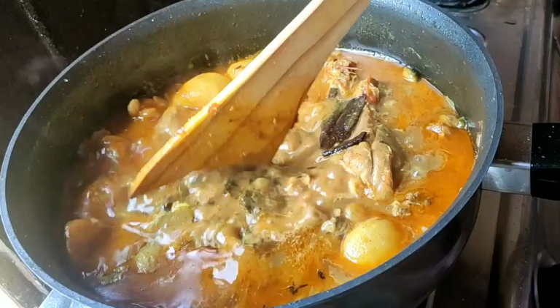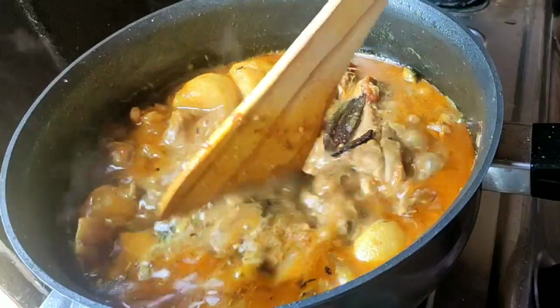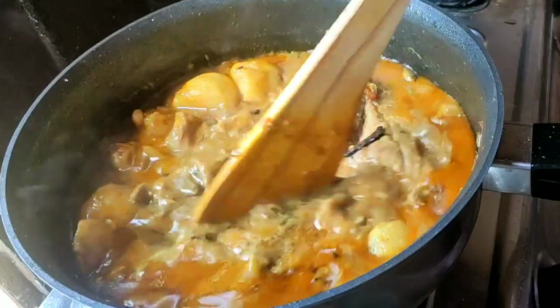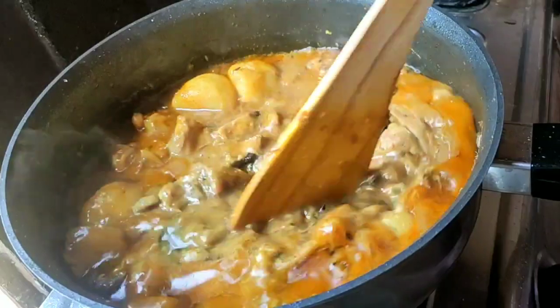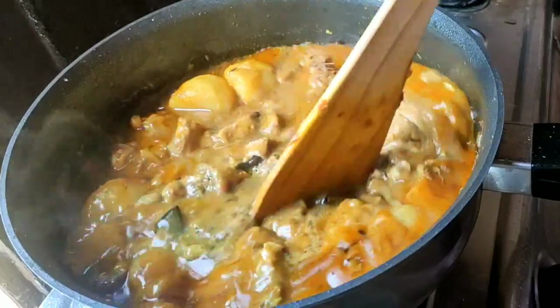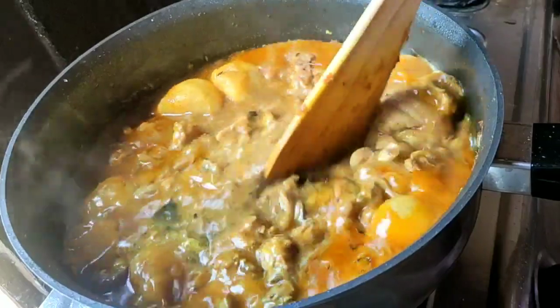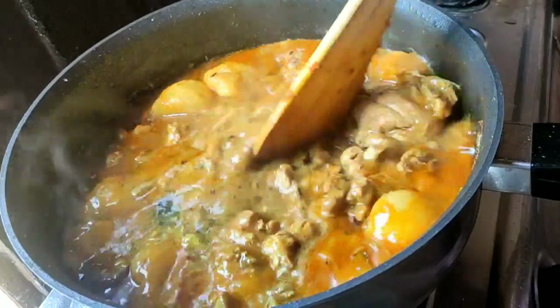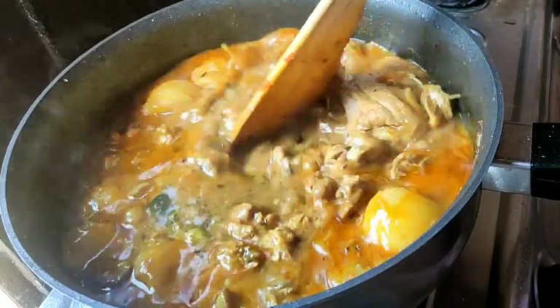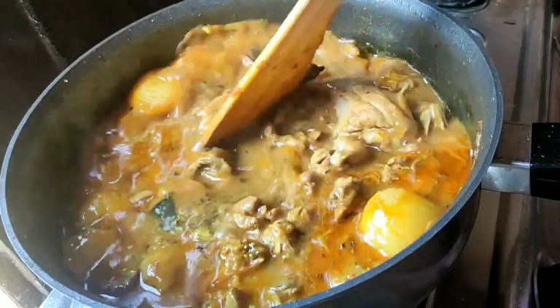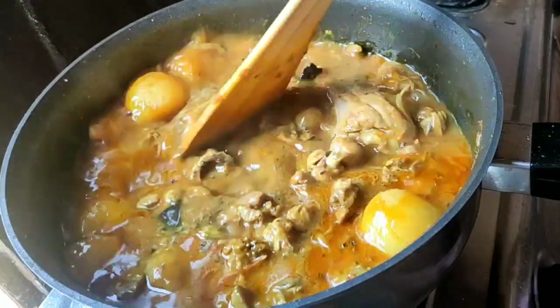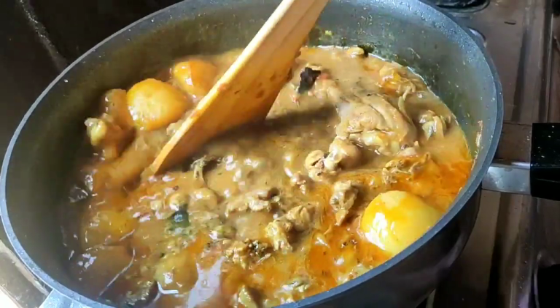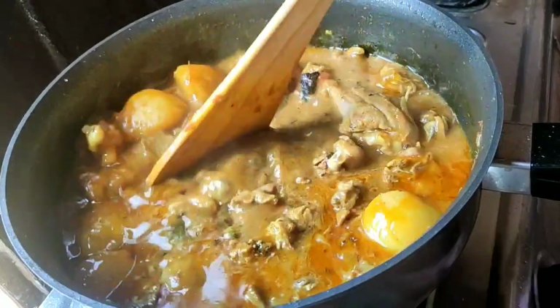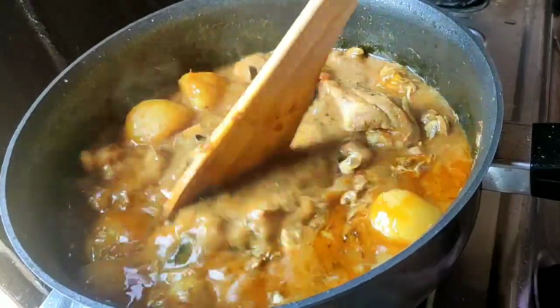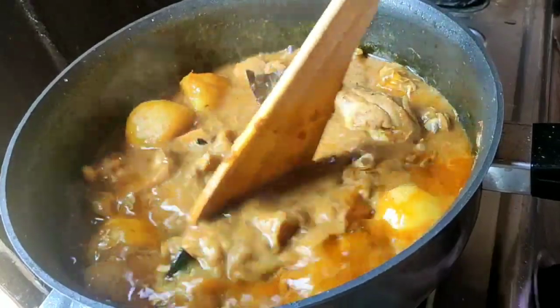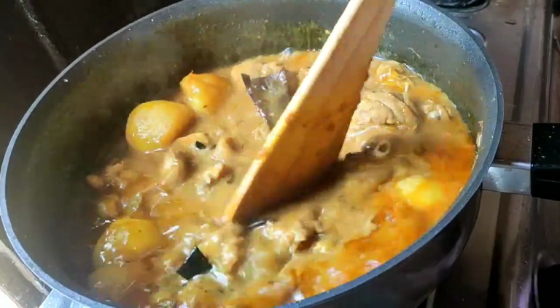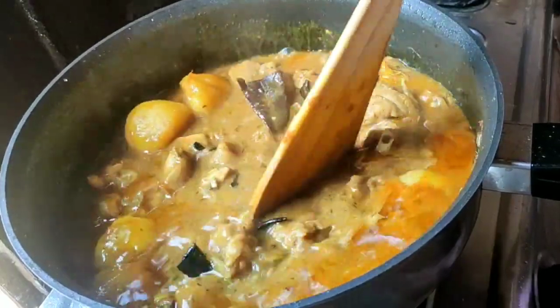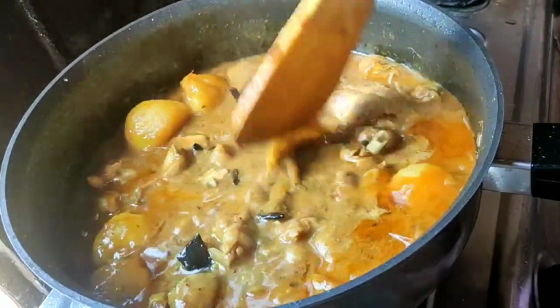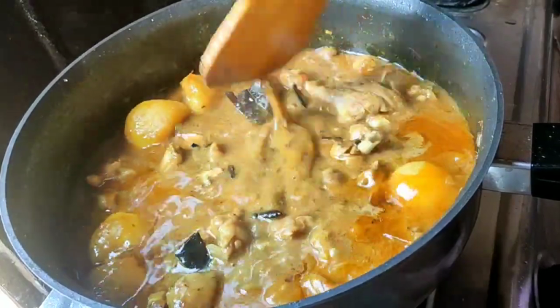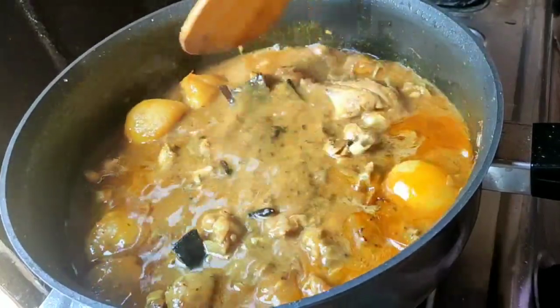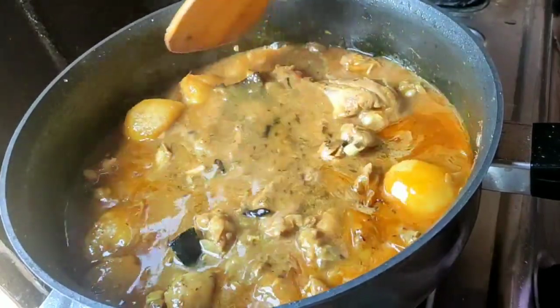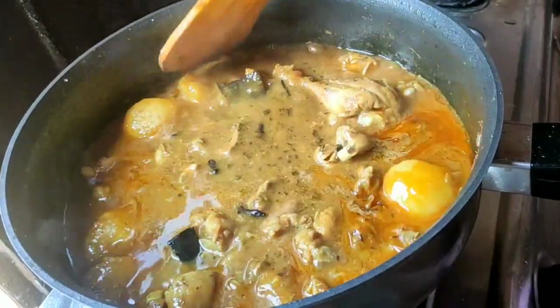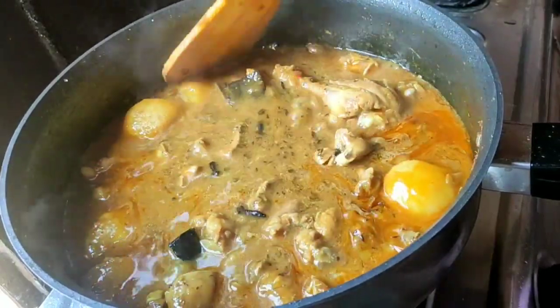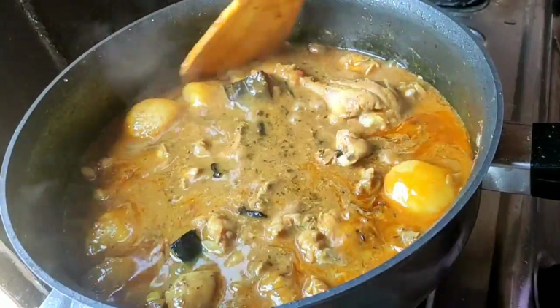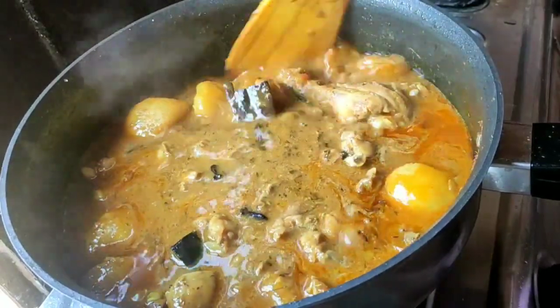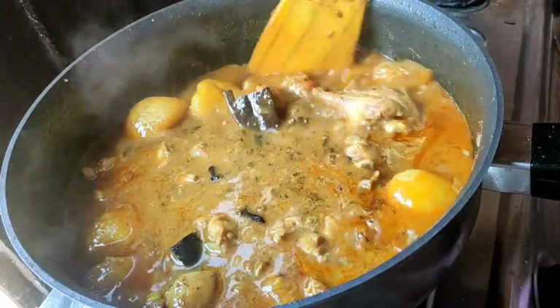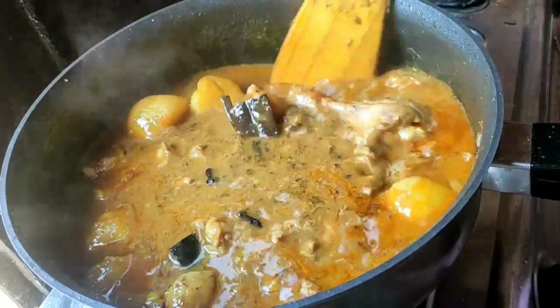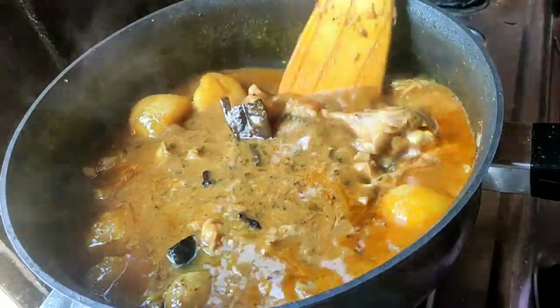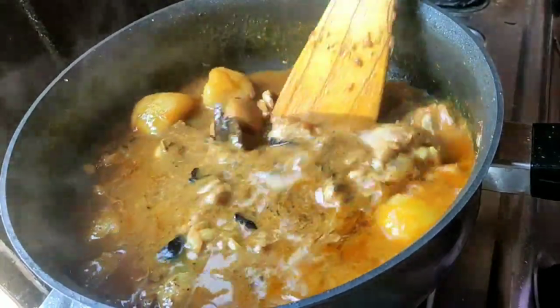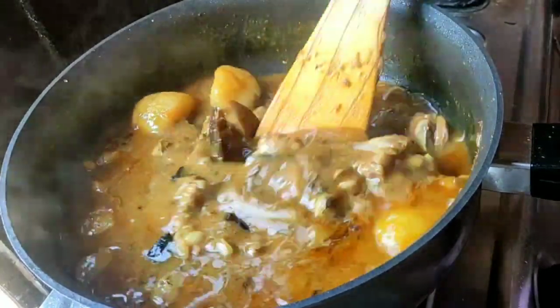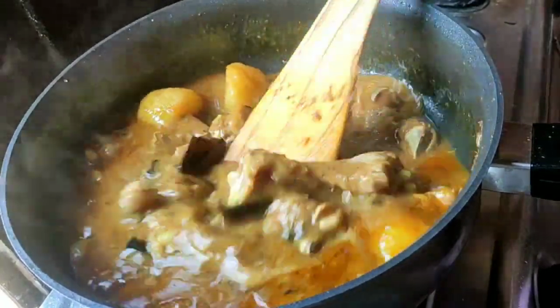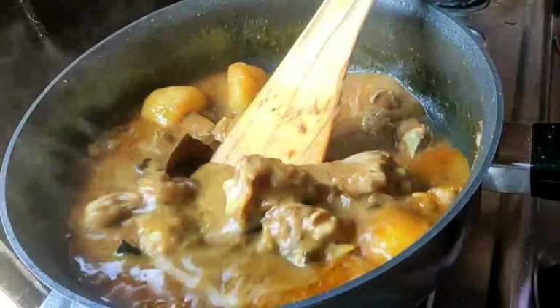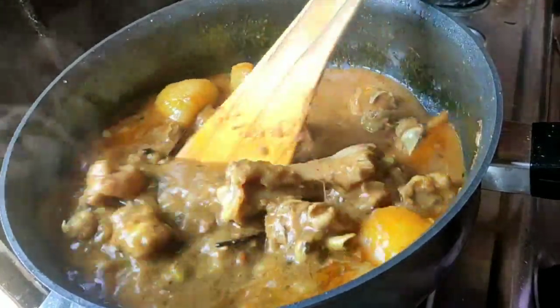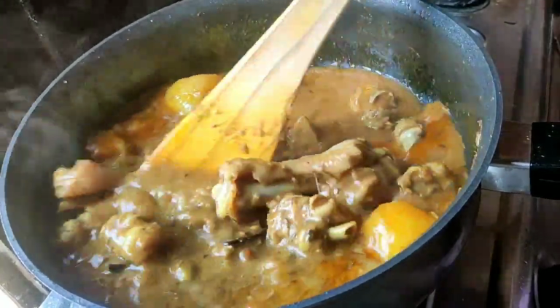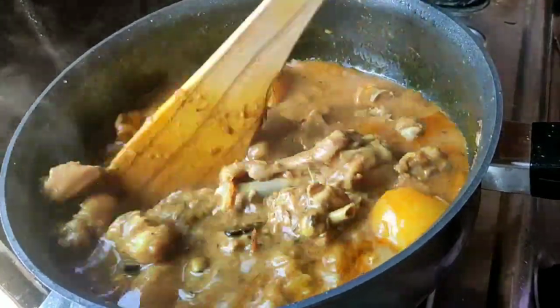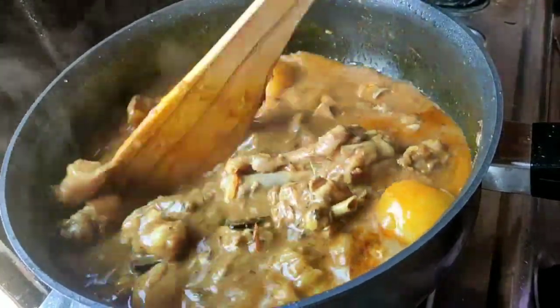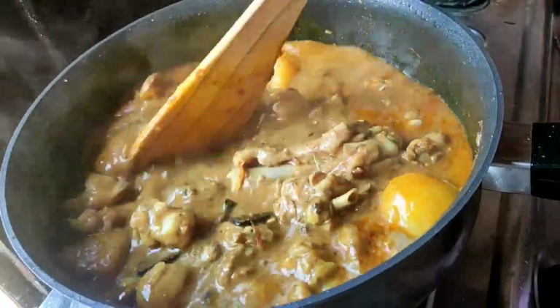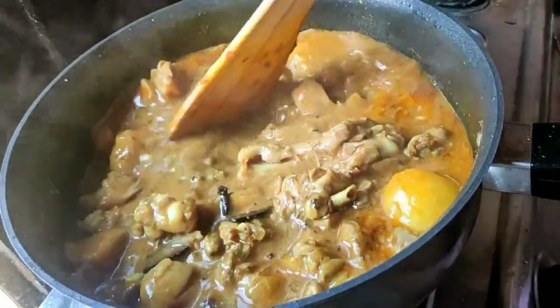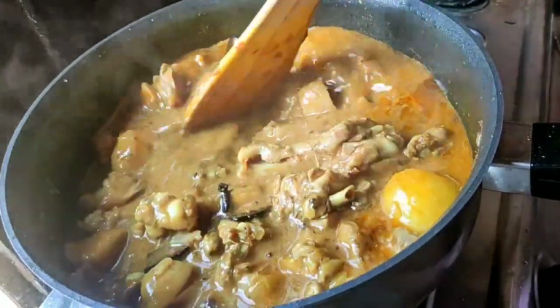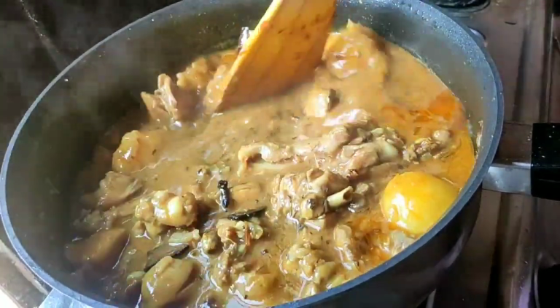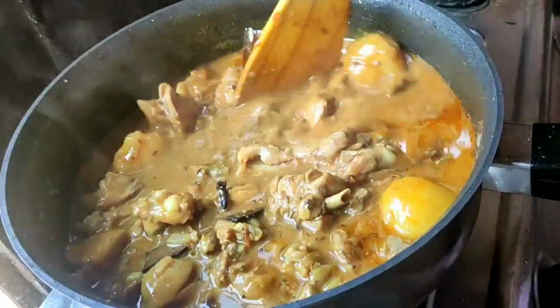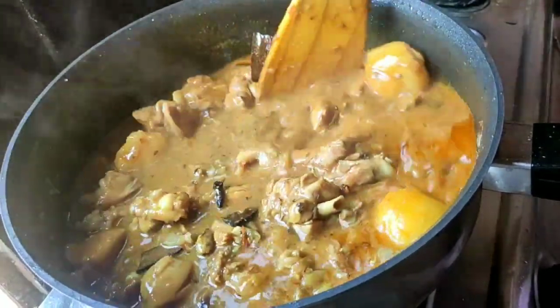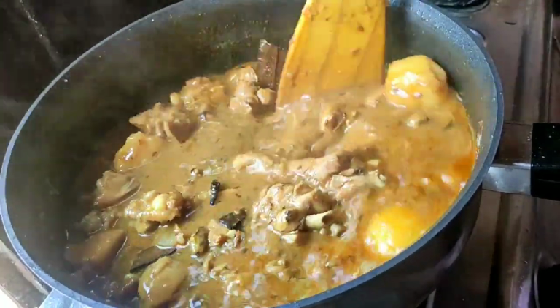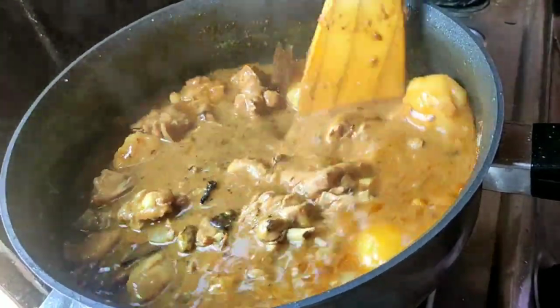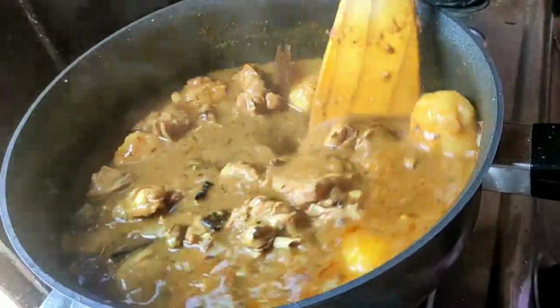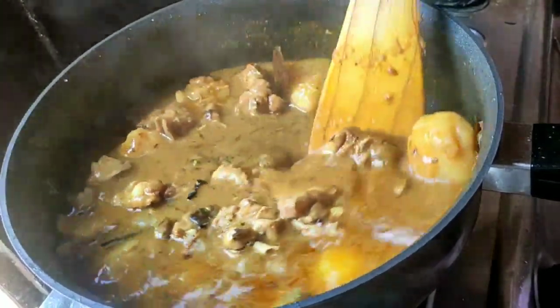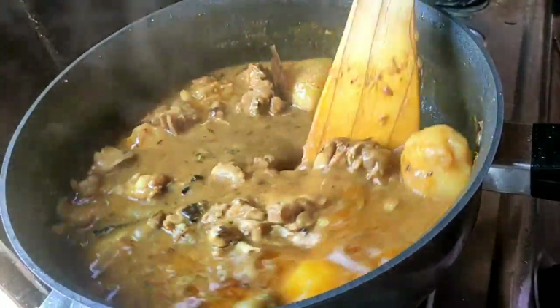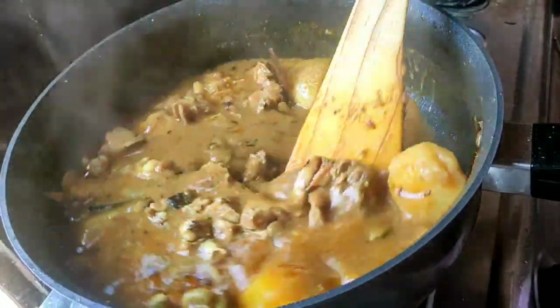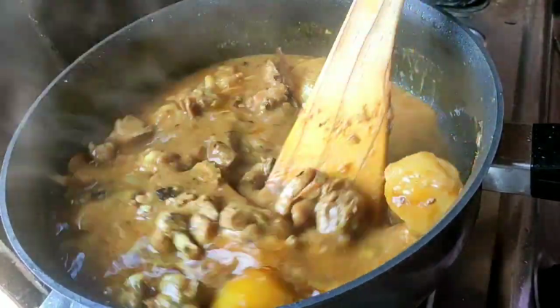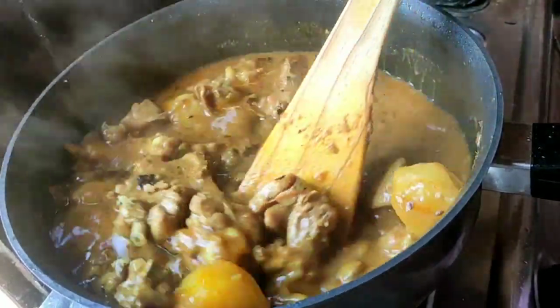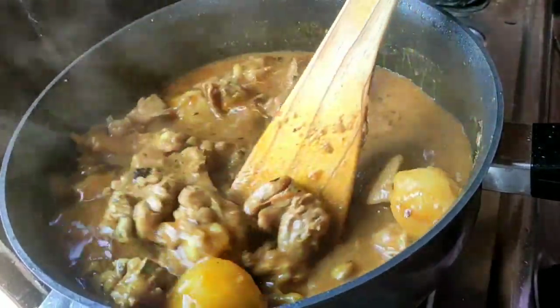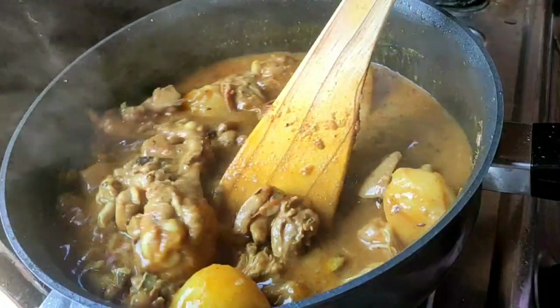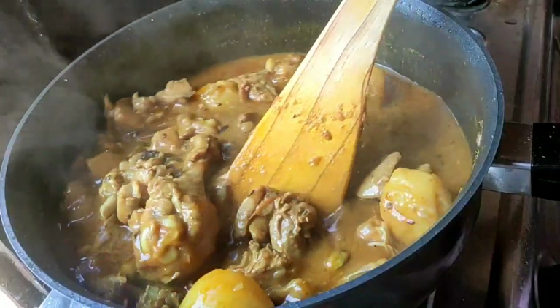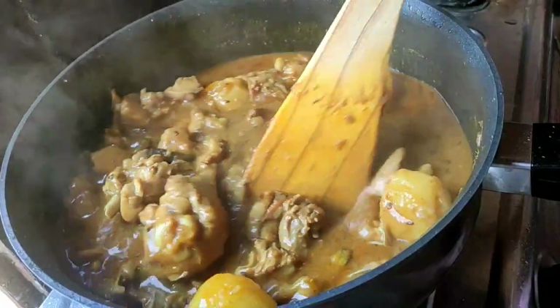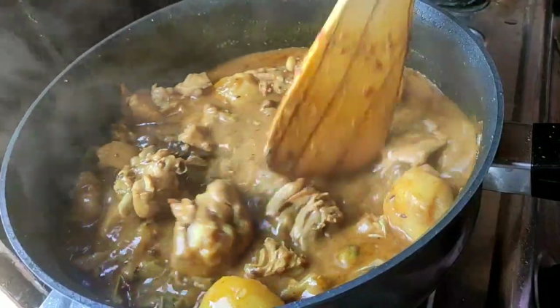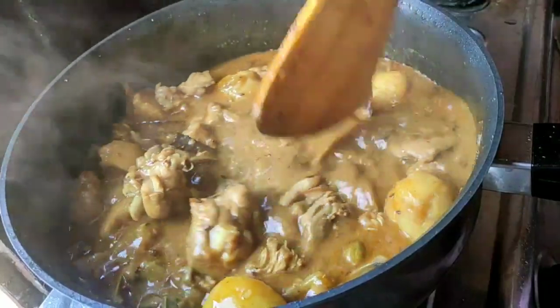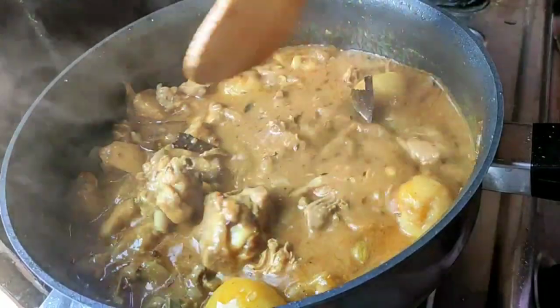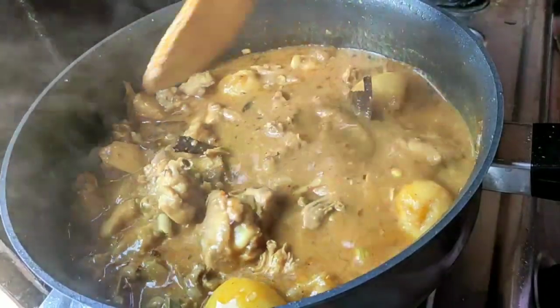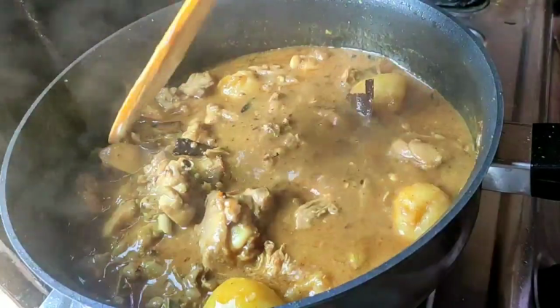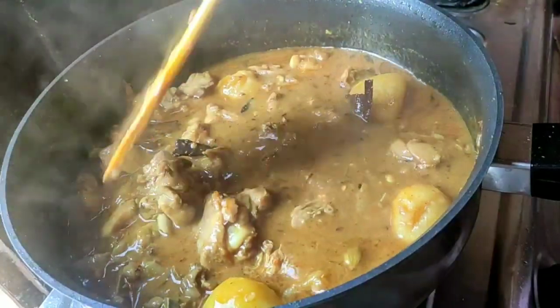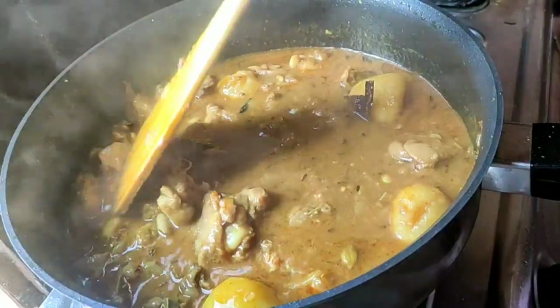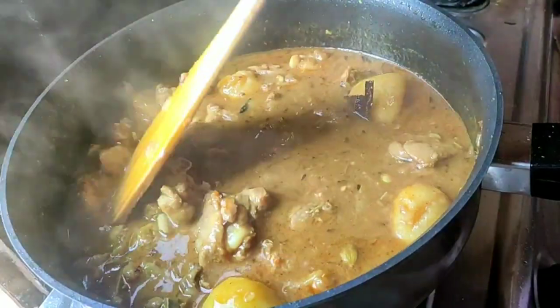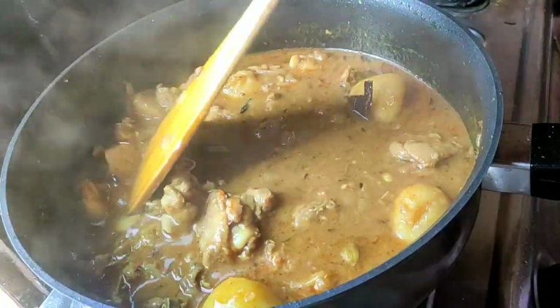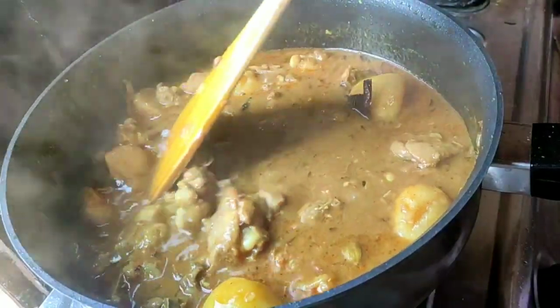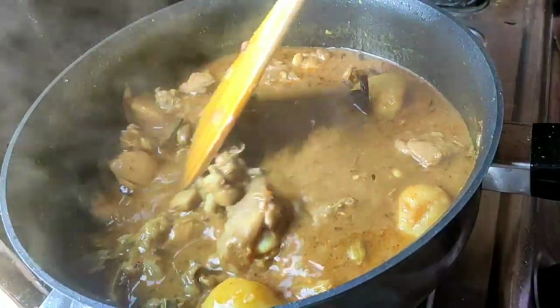Hello everyone! I am having the recipe for my next recipe. I will keep my recipe for the simple recipe.